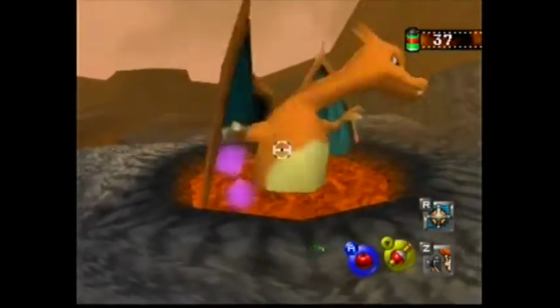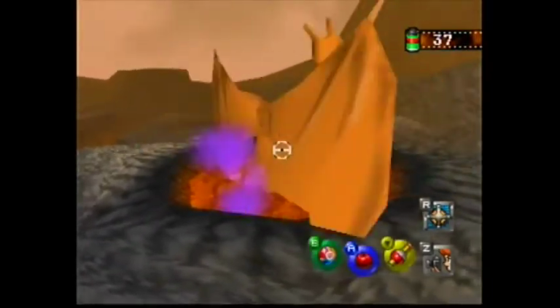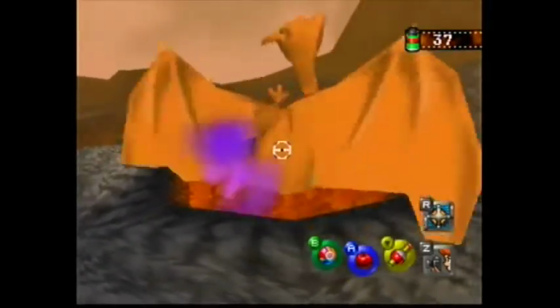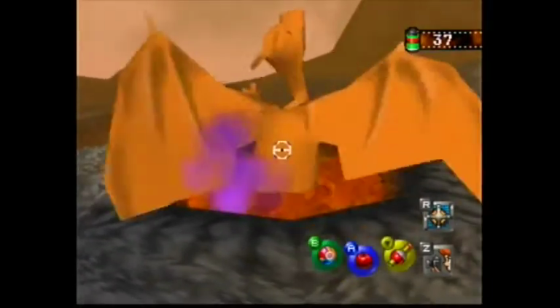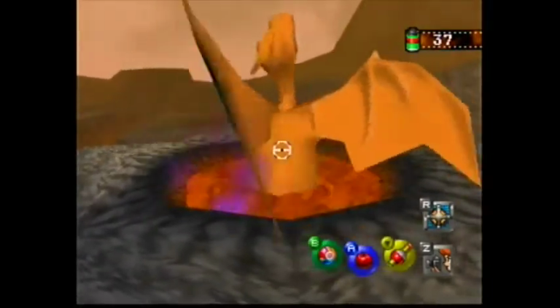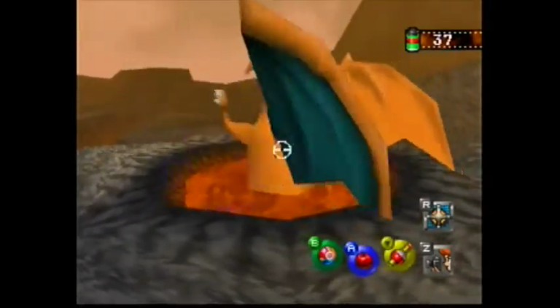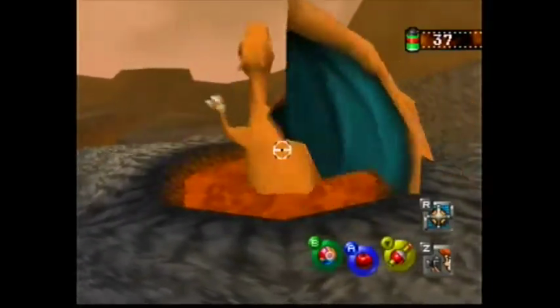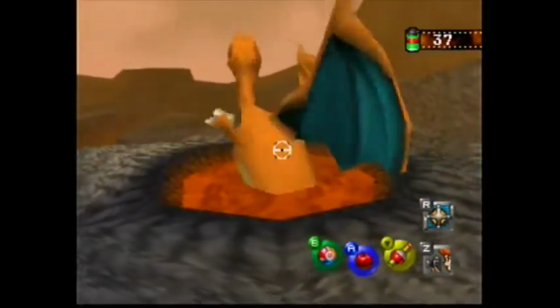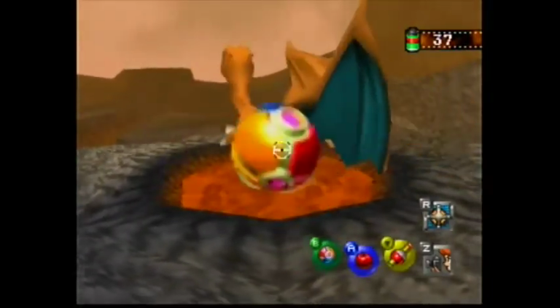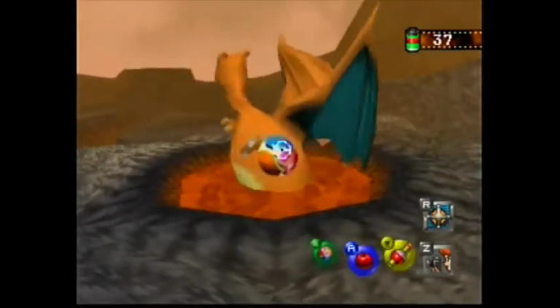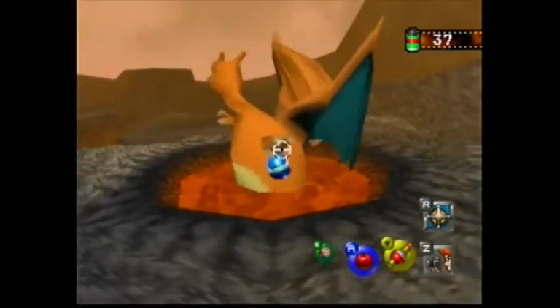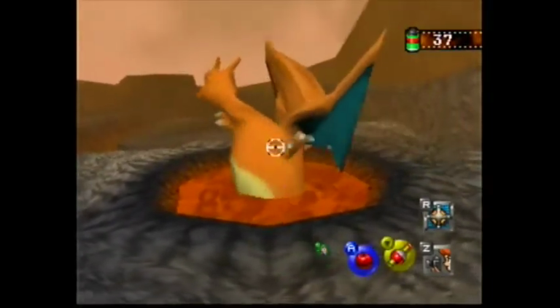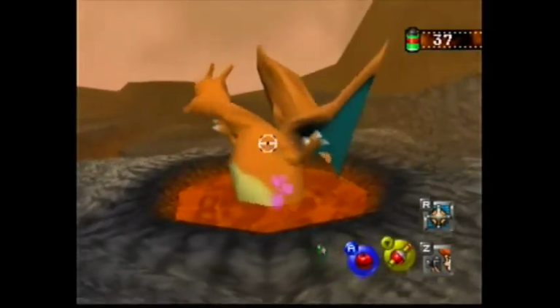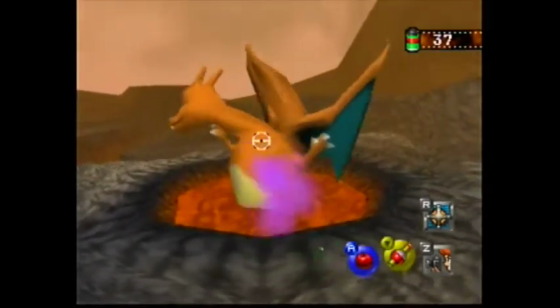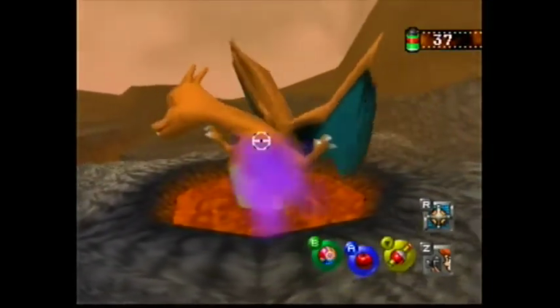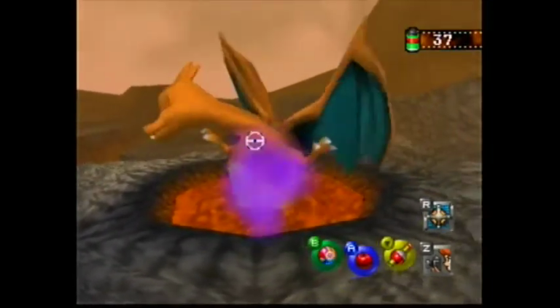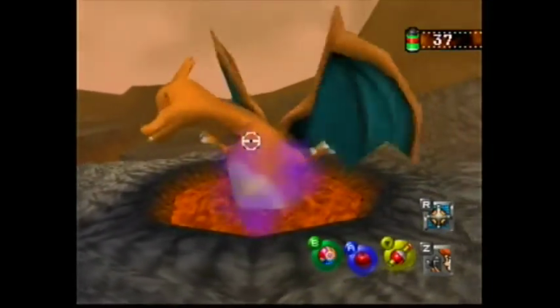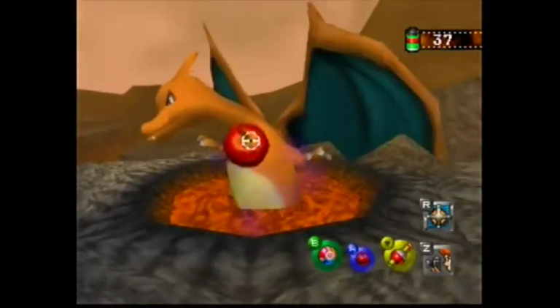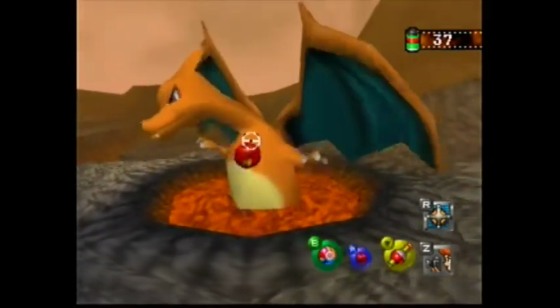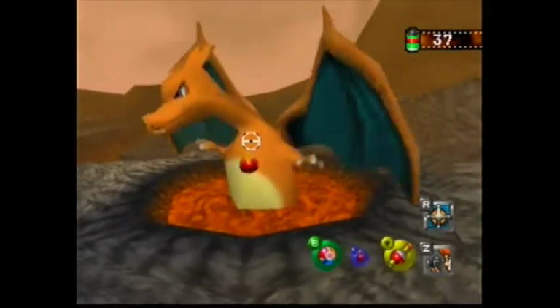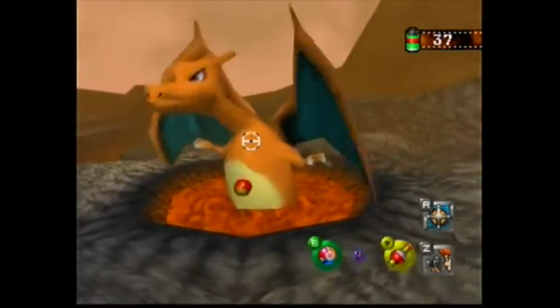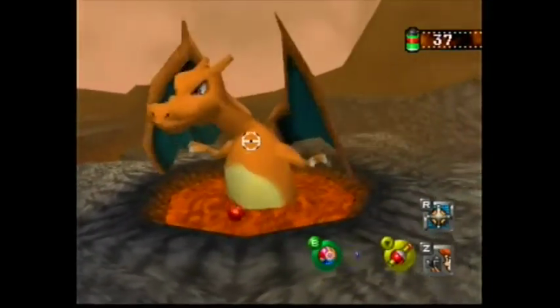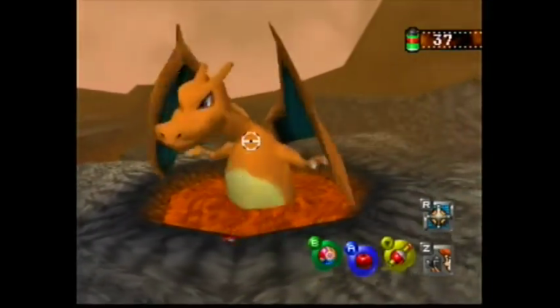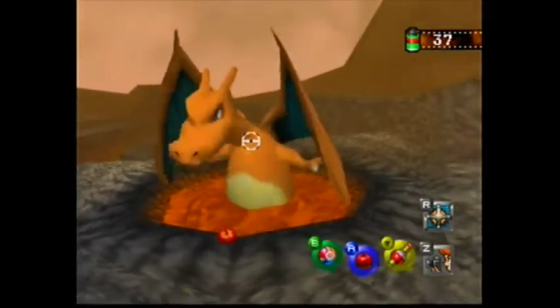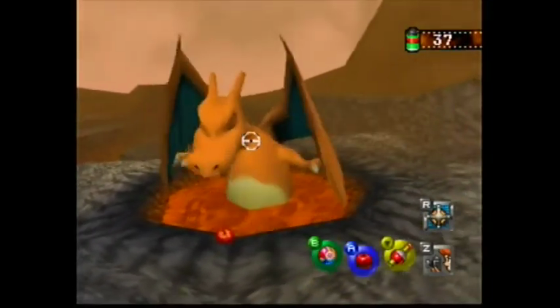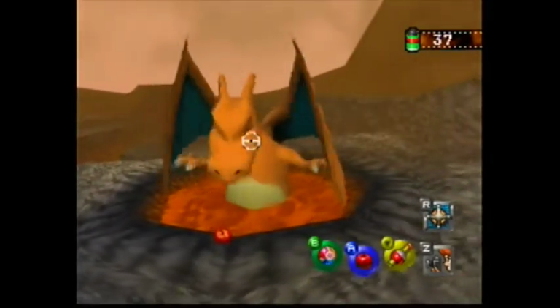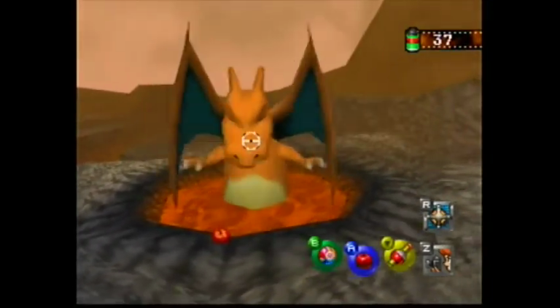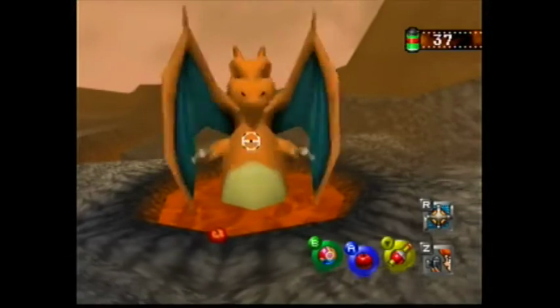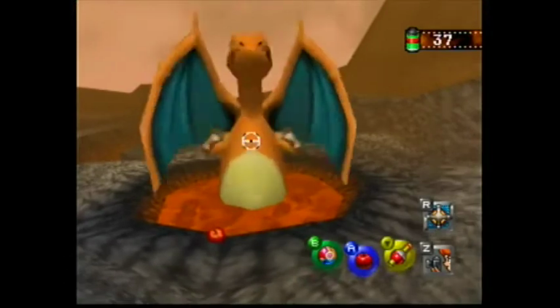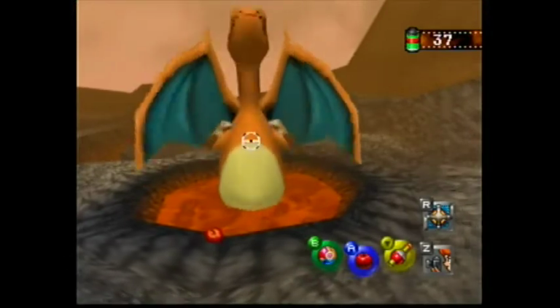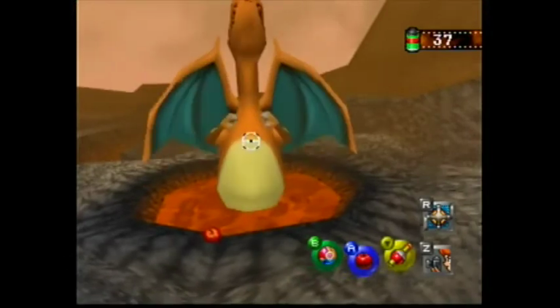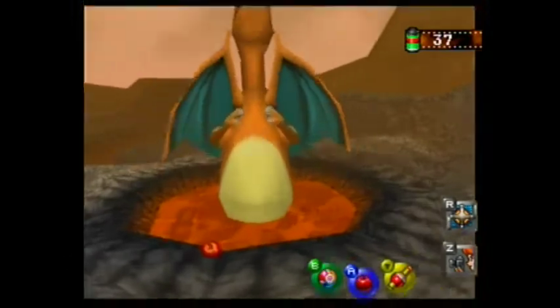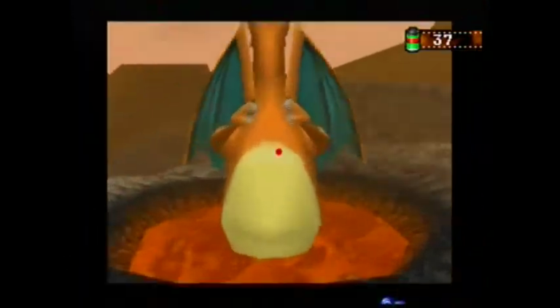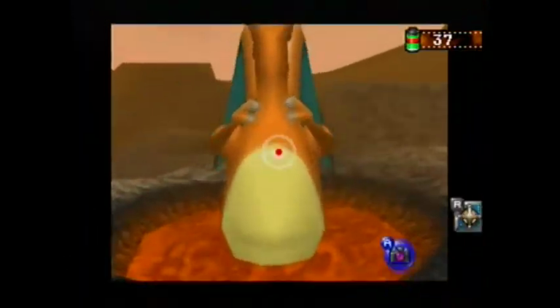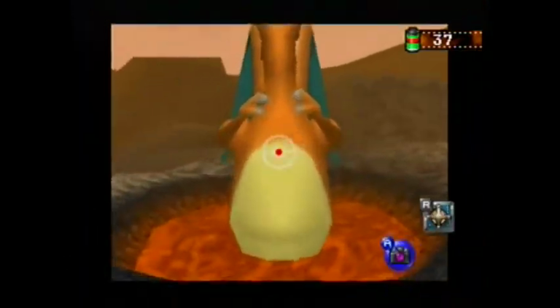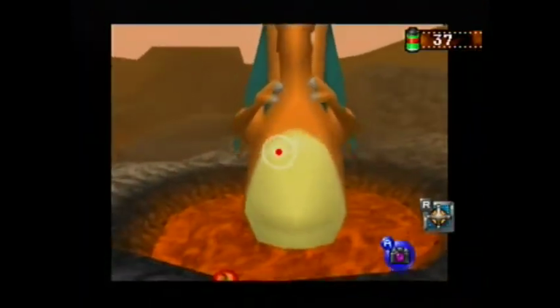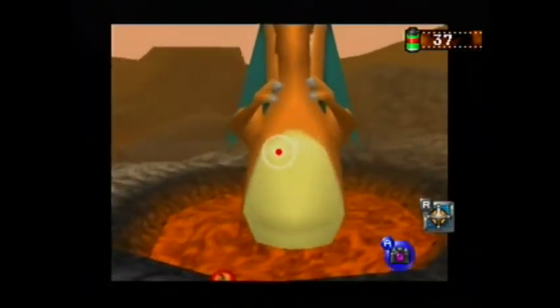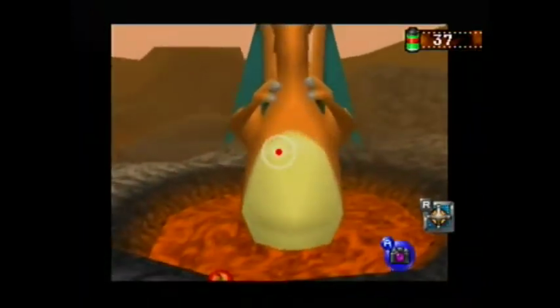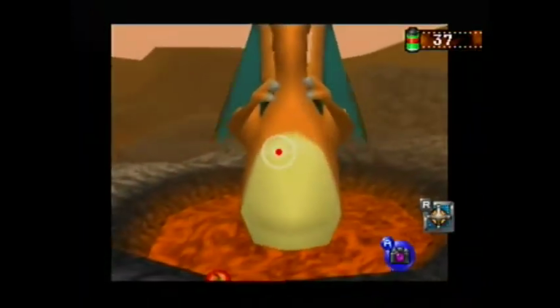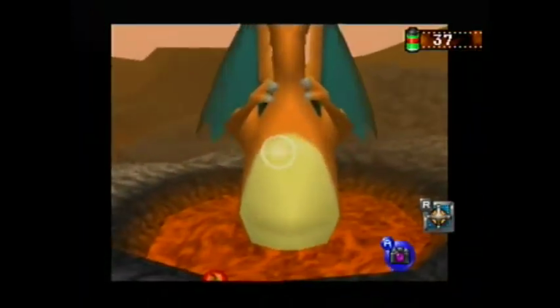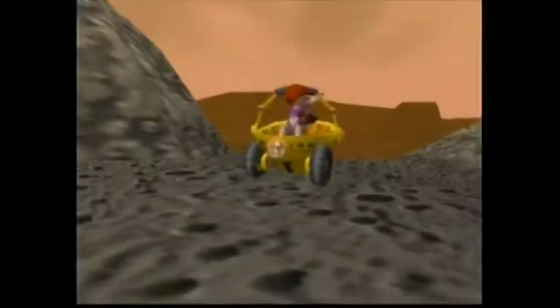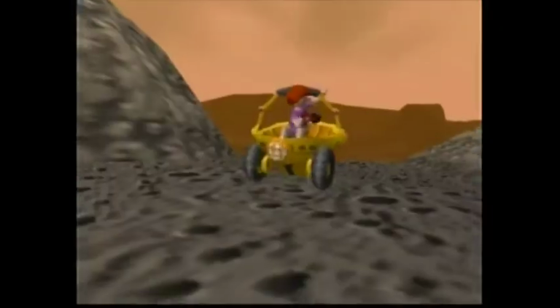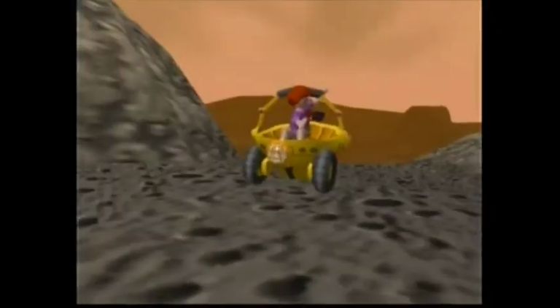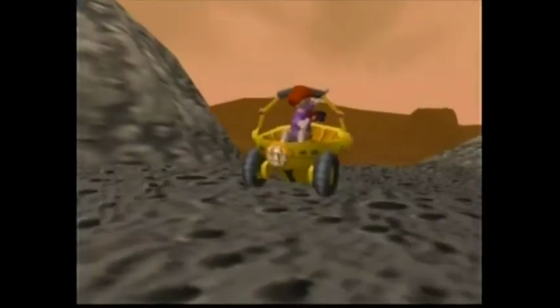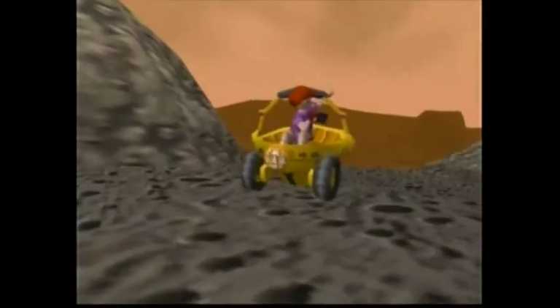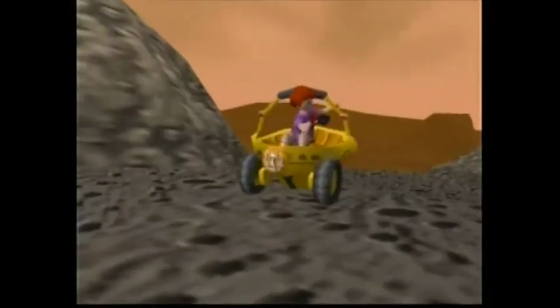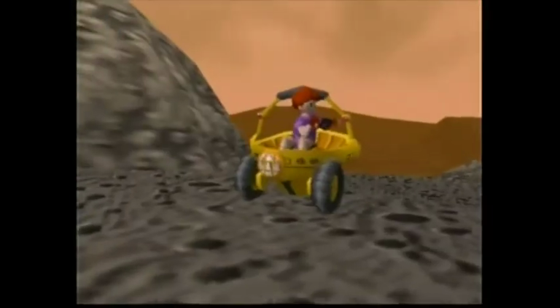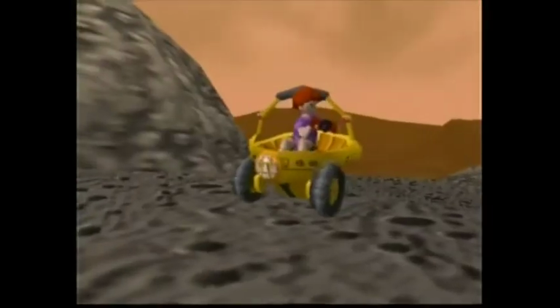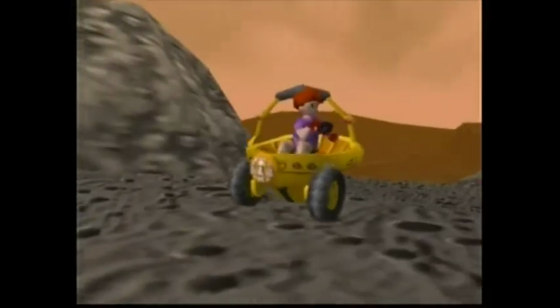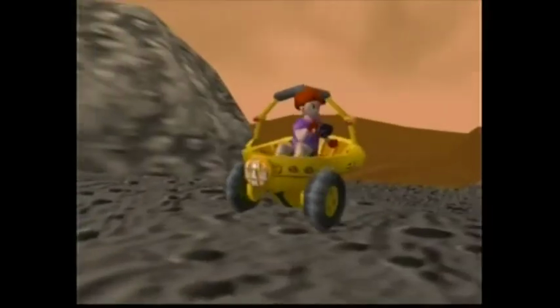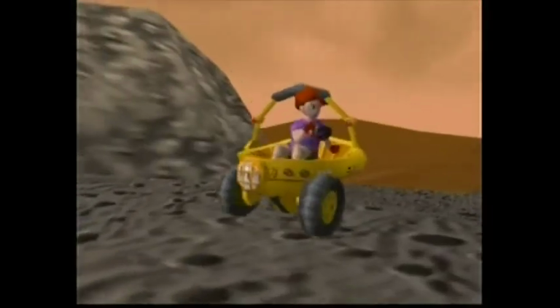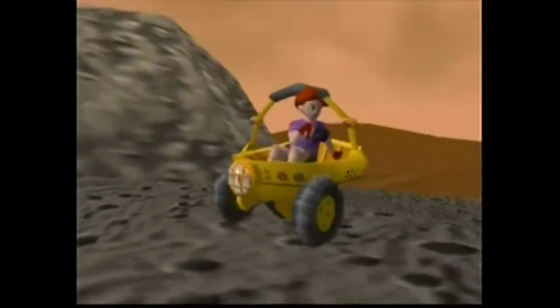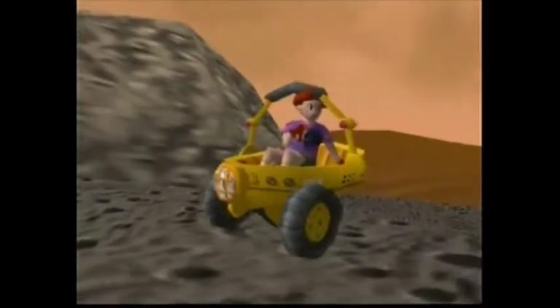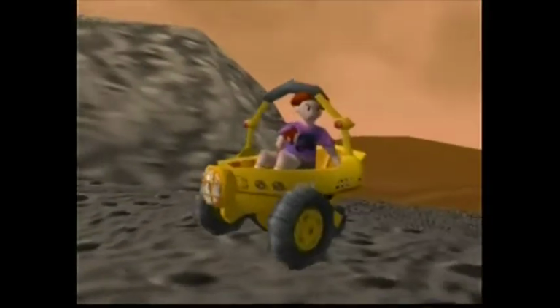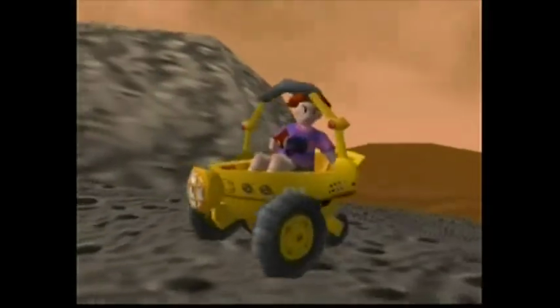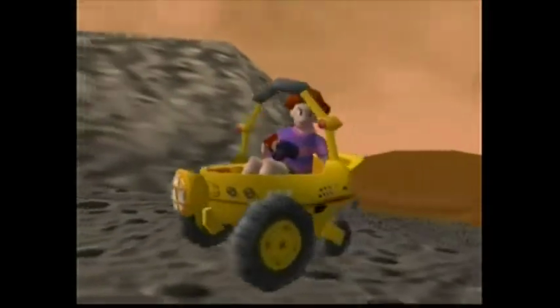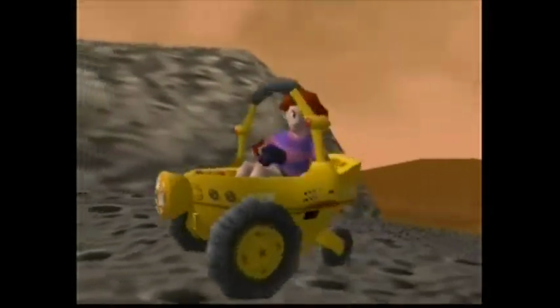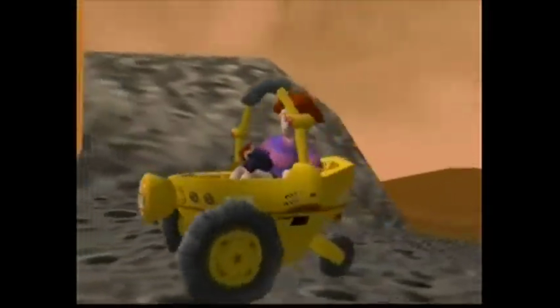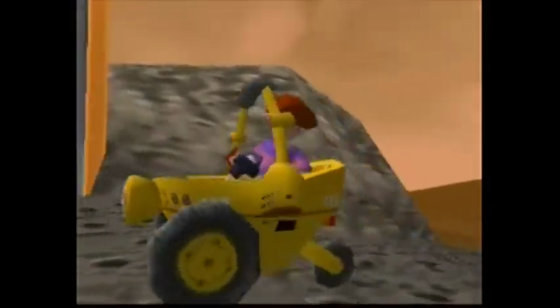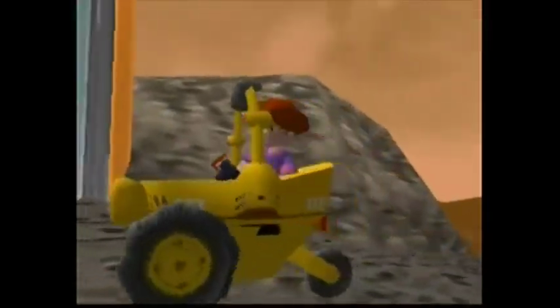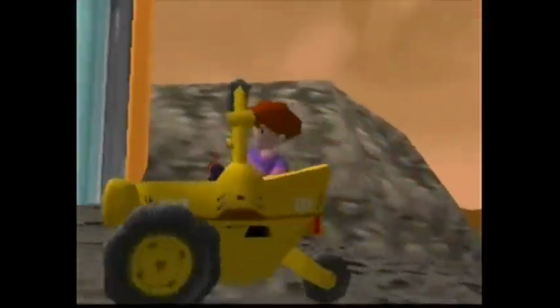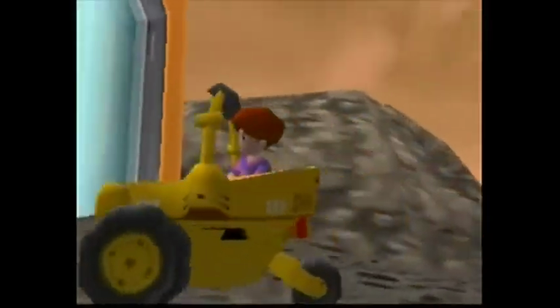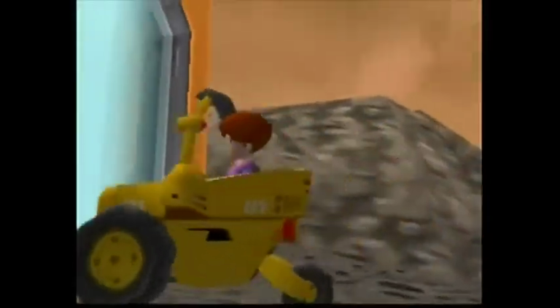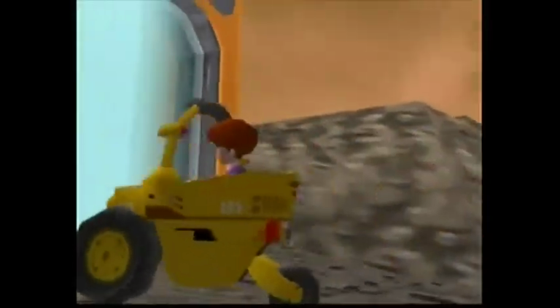Make sure to throw a Pester Ball at Charizard as well — he'll use Flamethrower, a great way to get extra points.